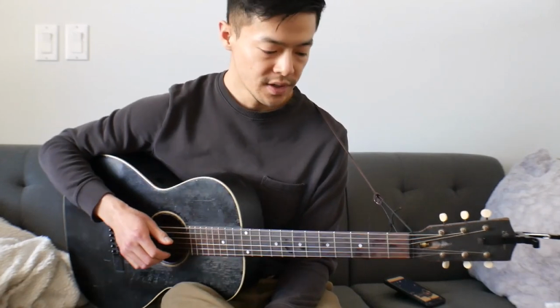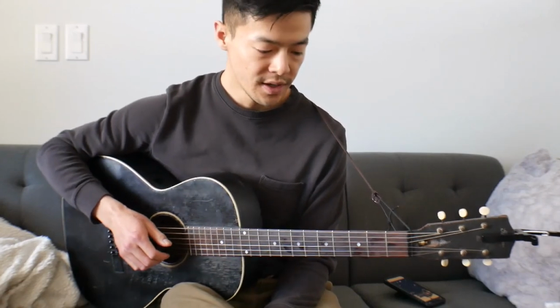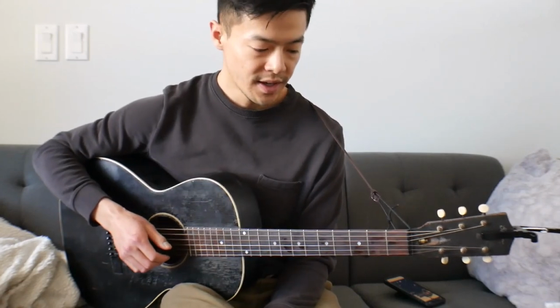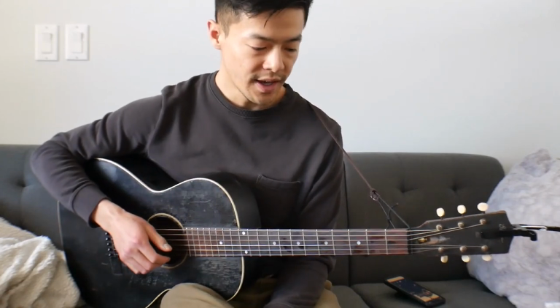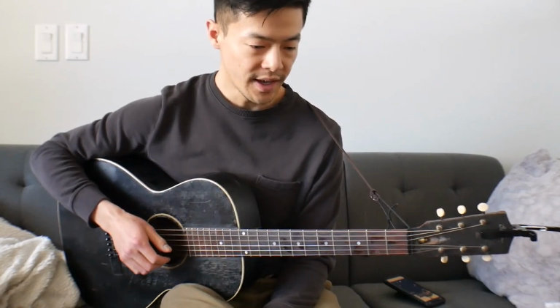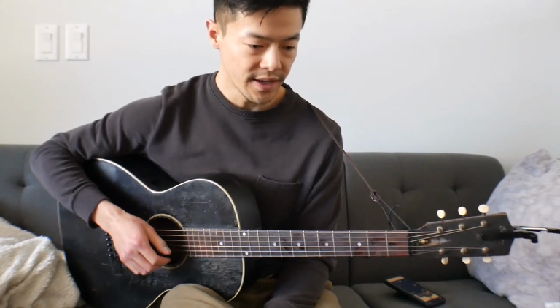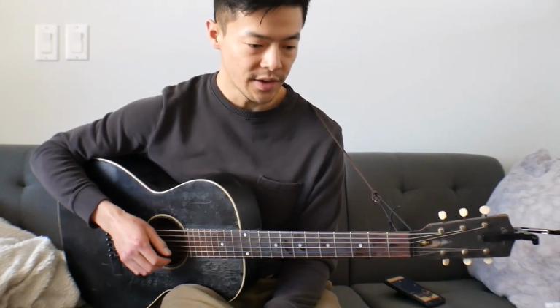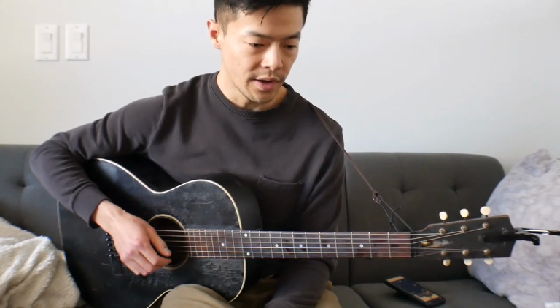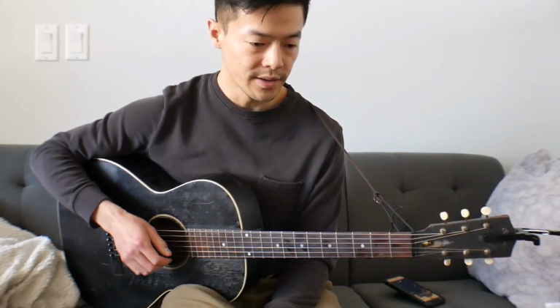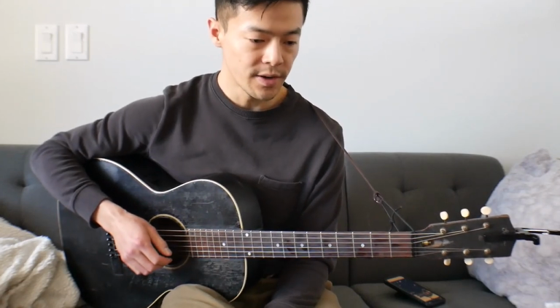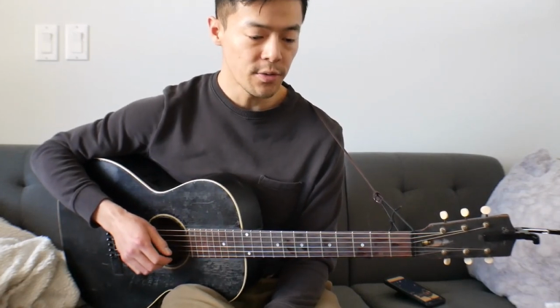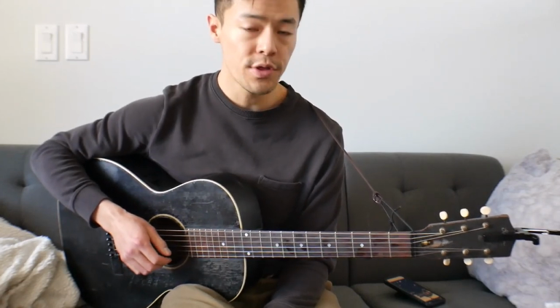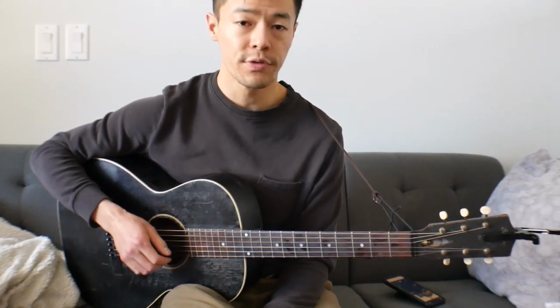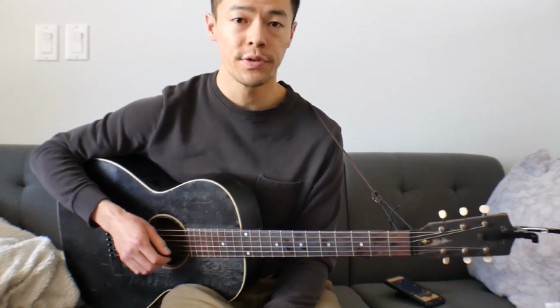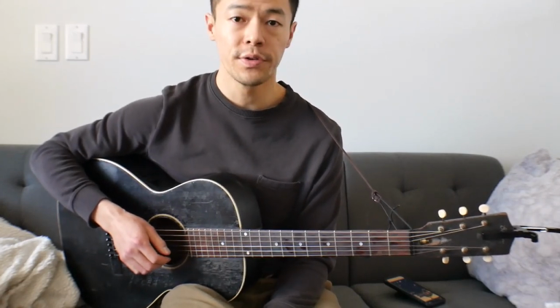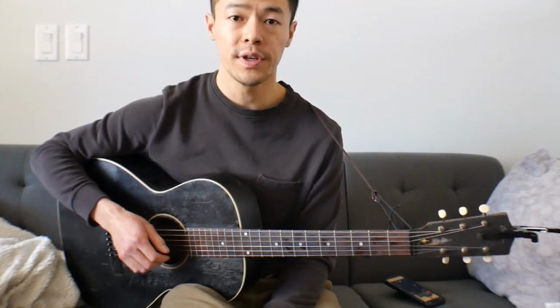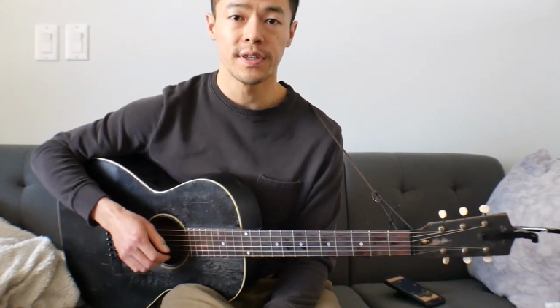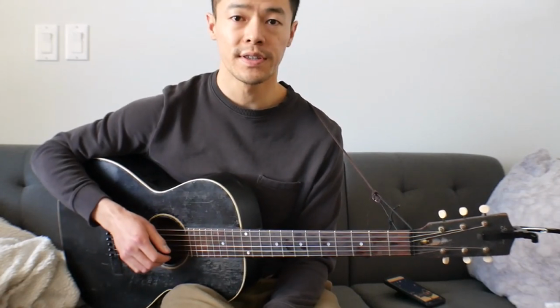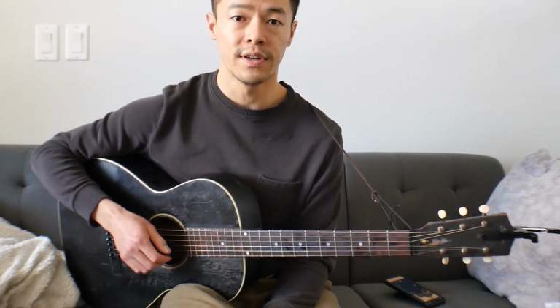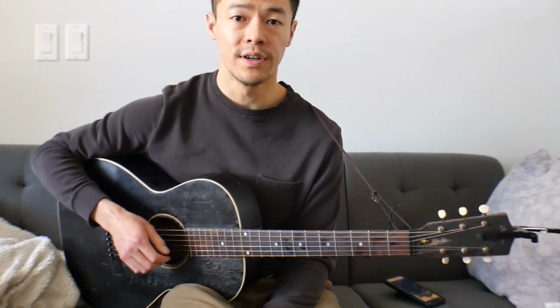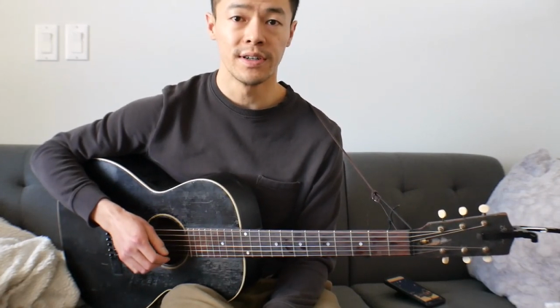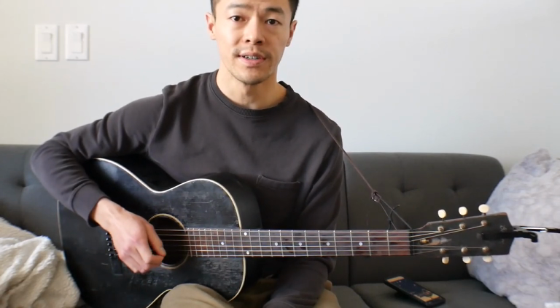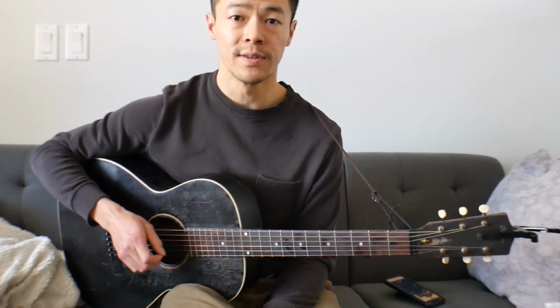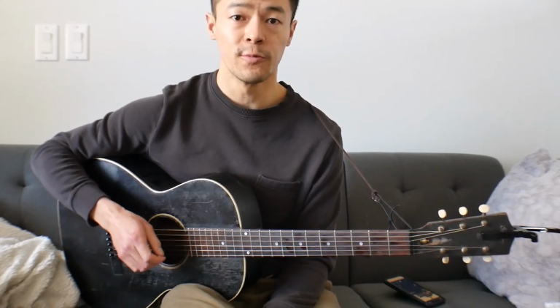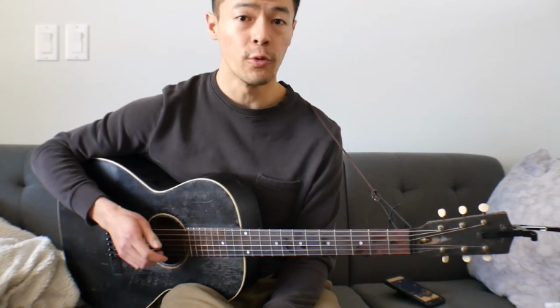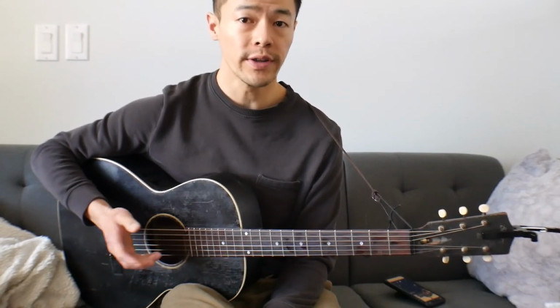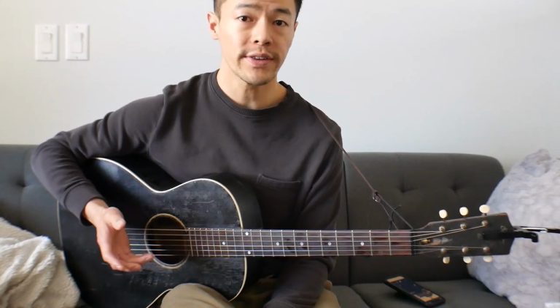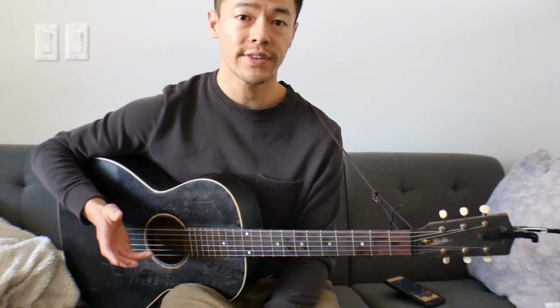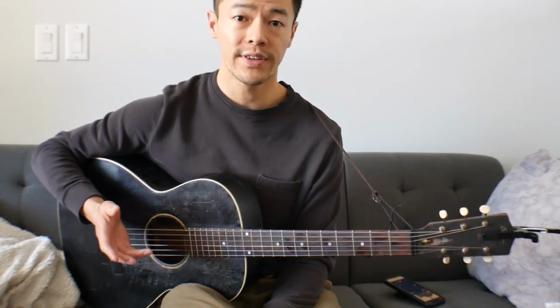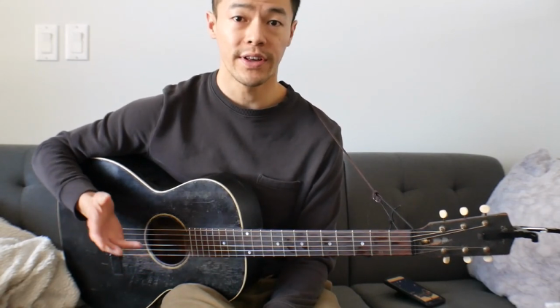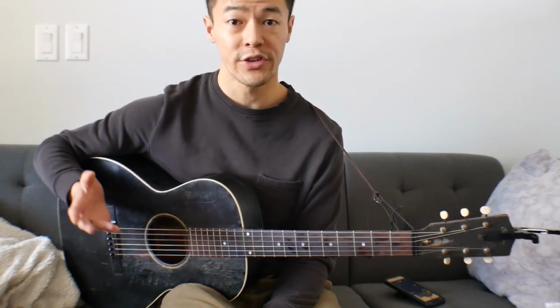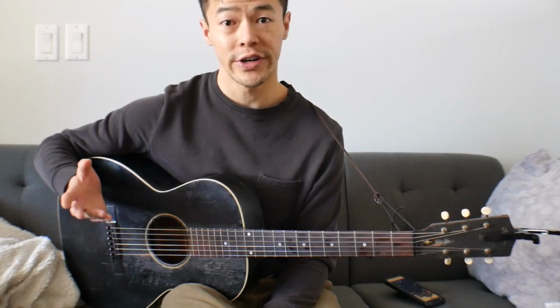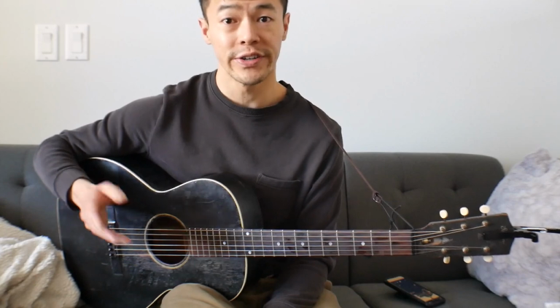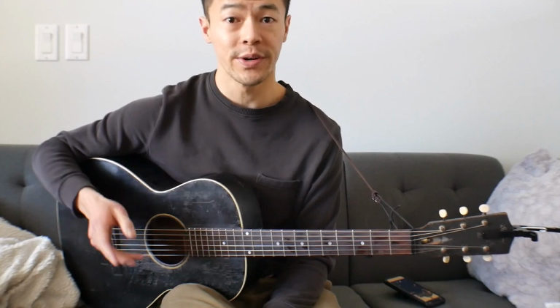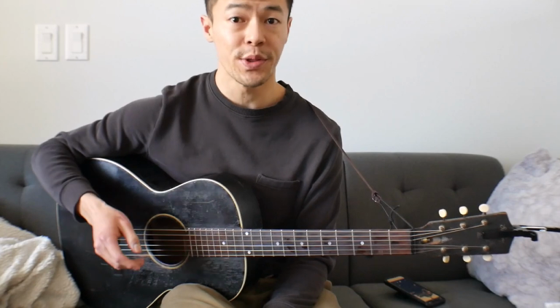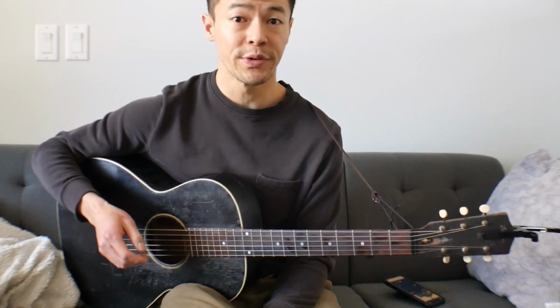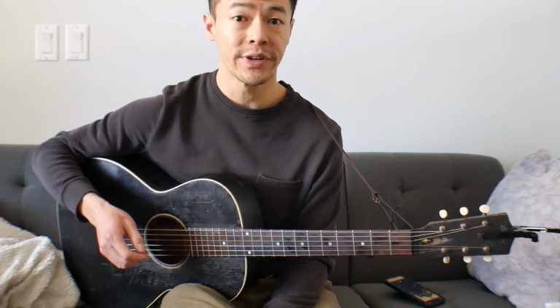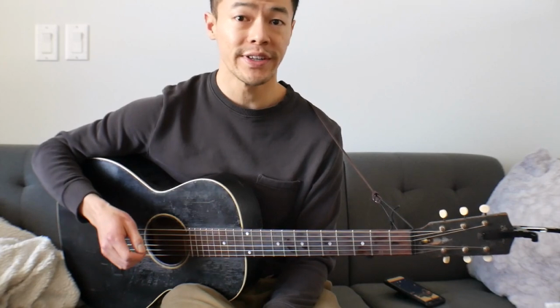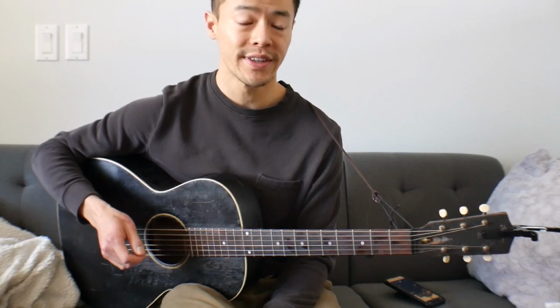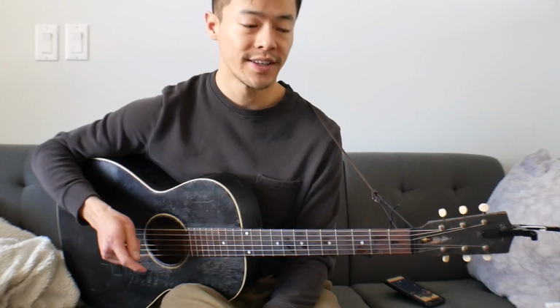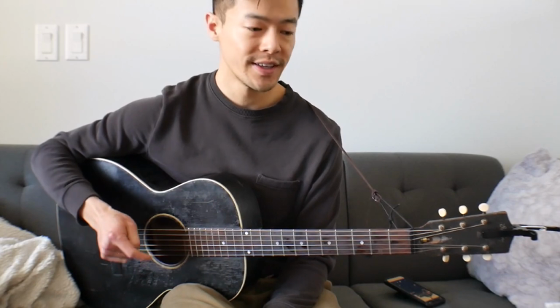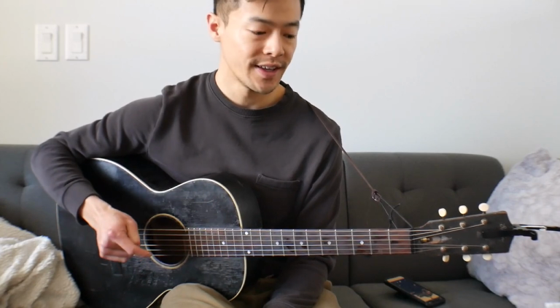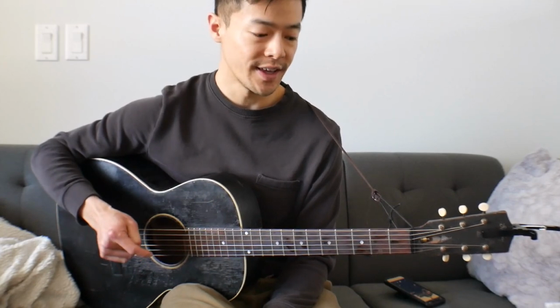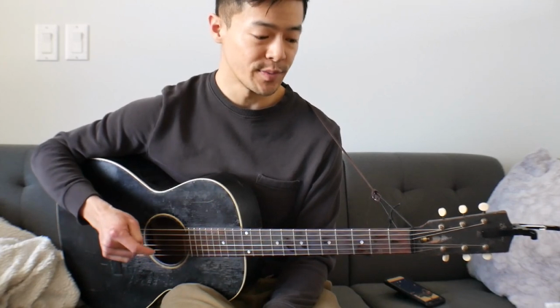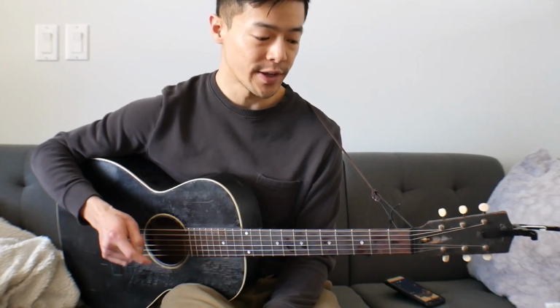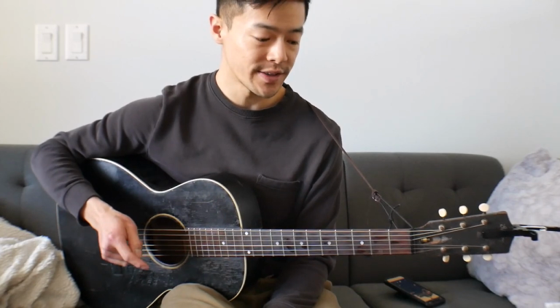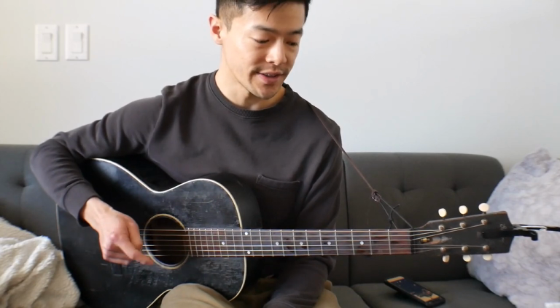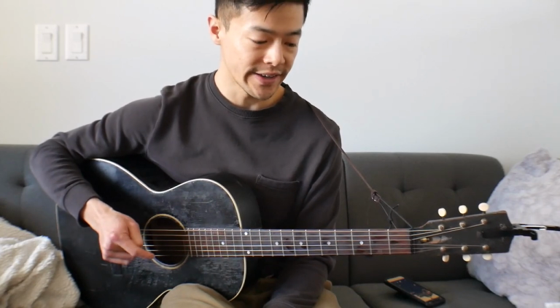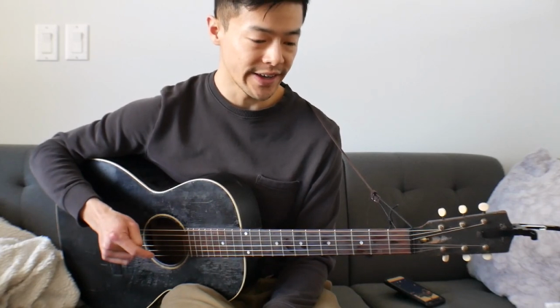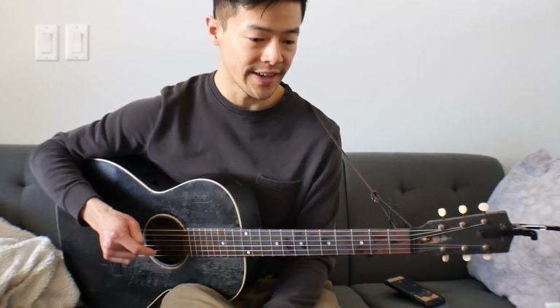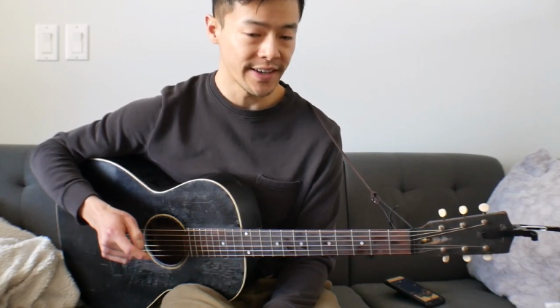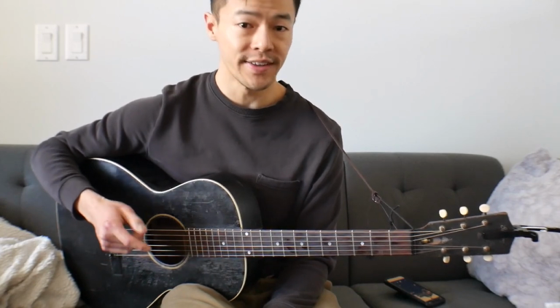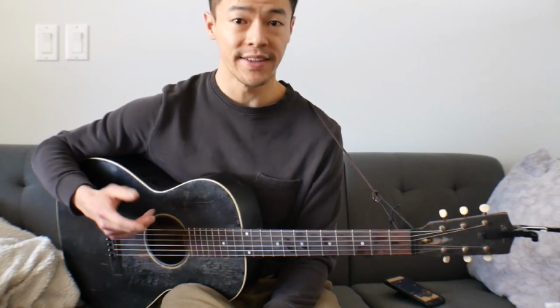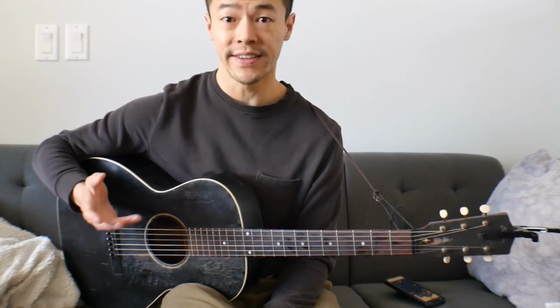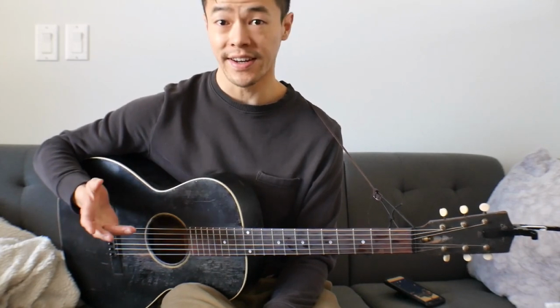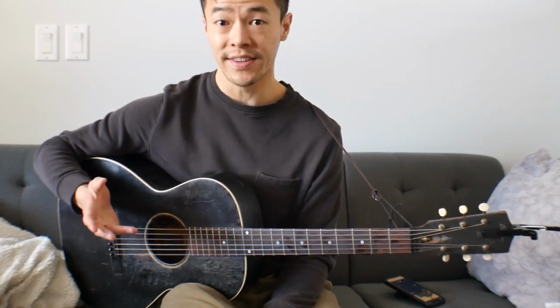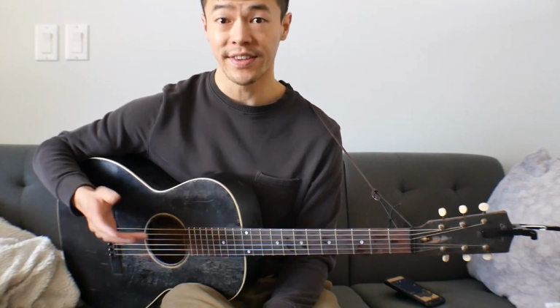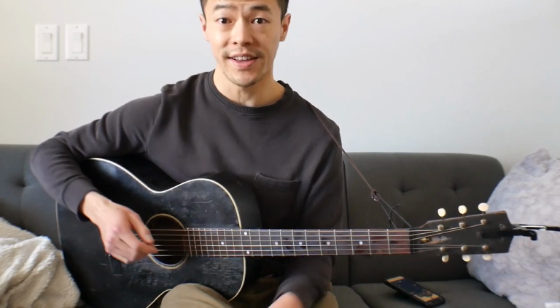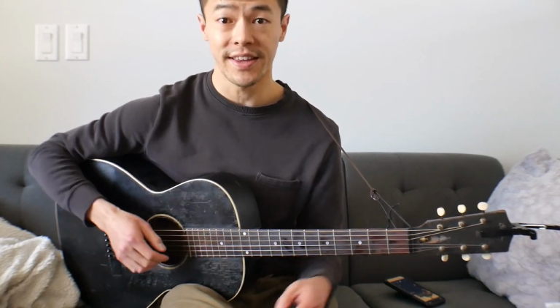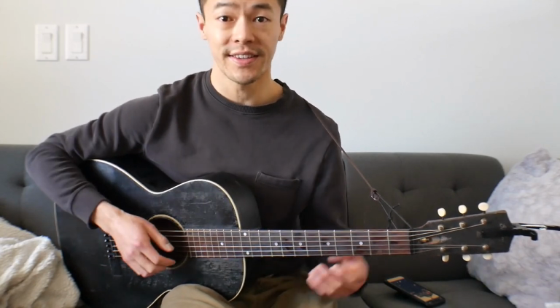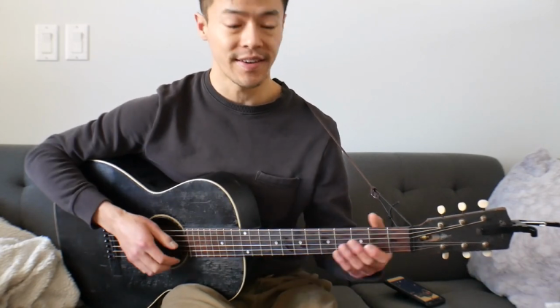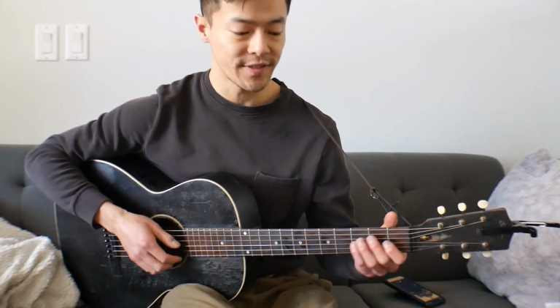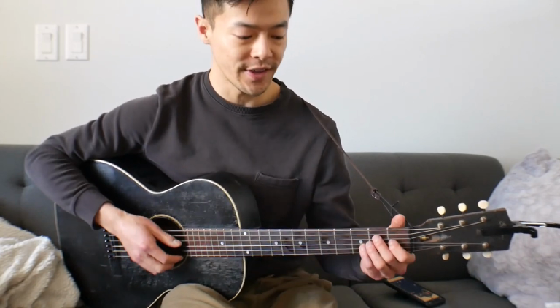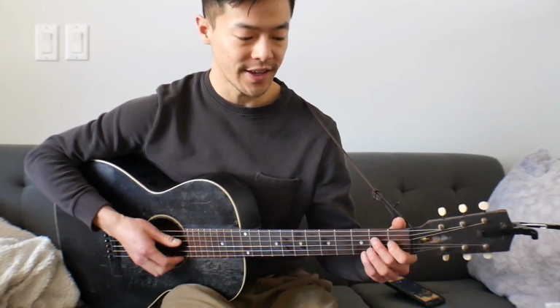I'll go through the song once, as best as I can, and then get into the lesson after that.